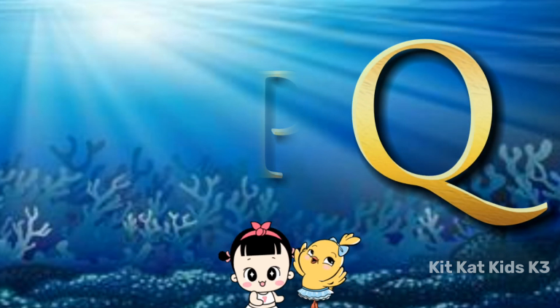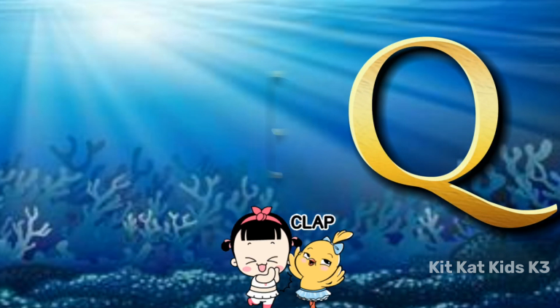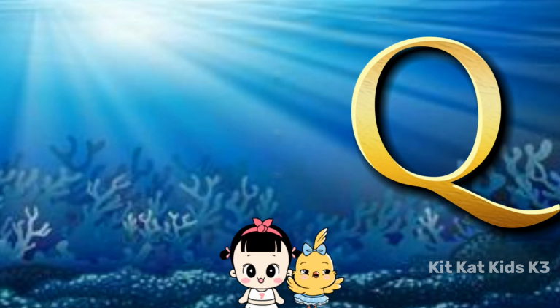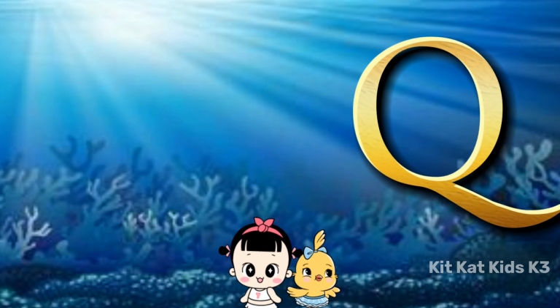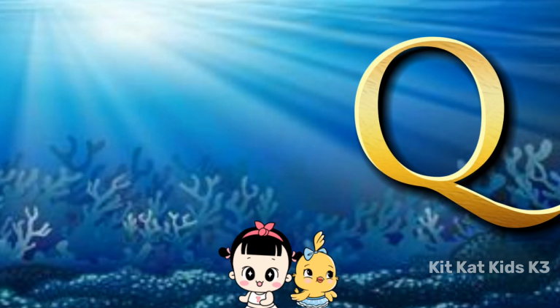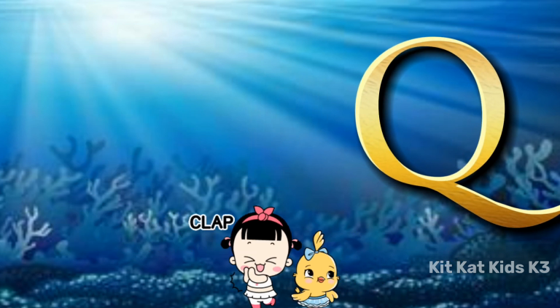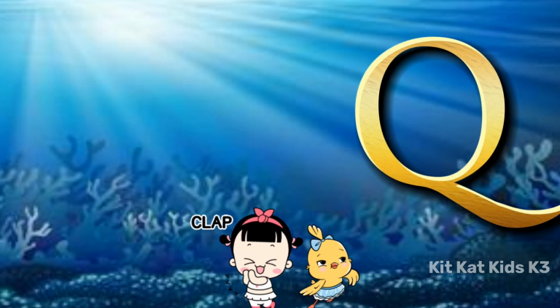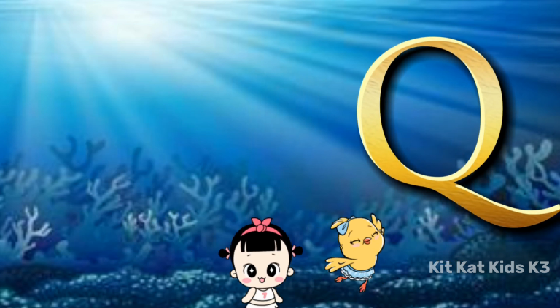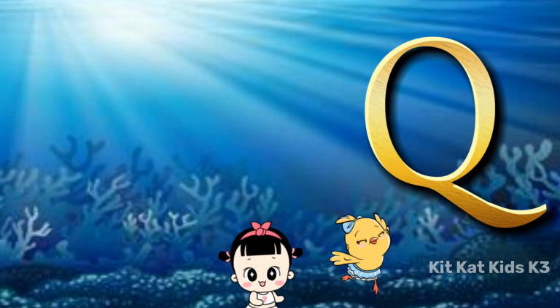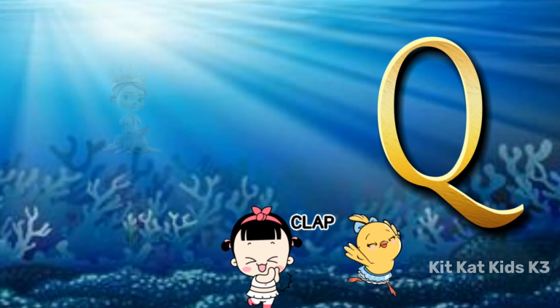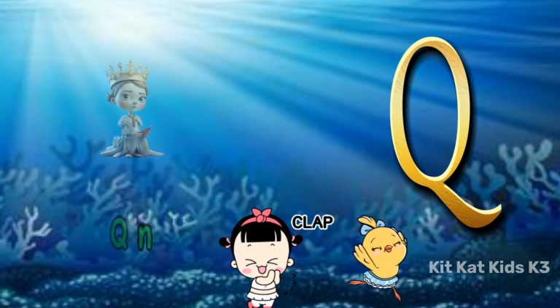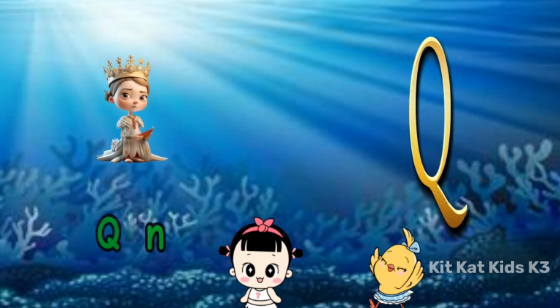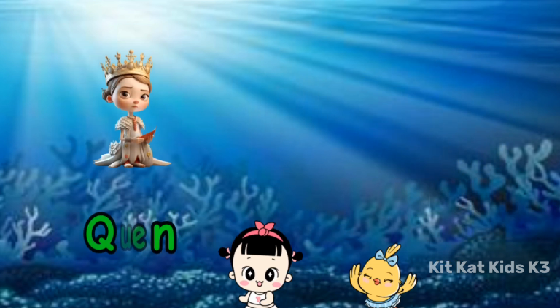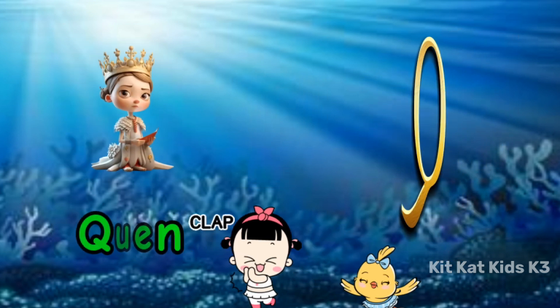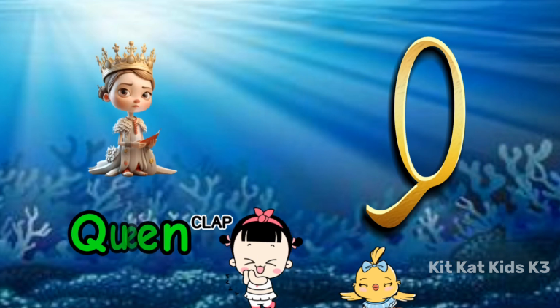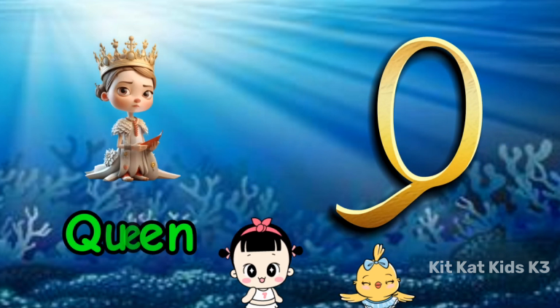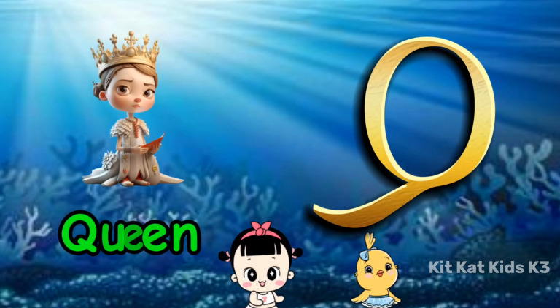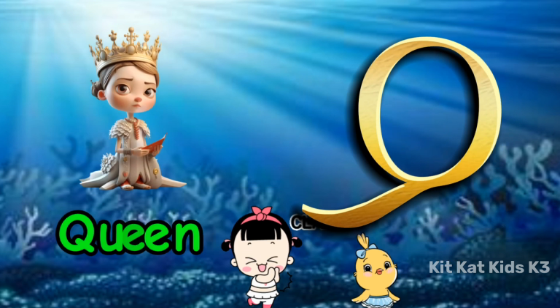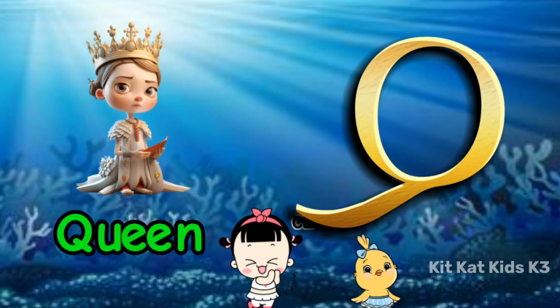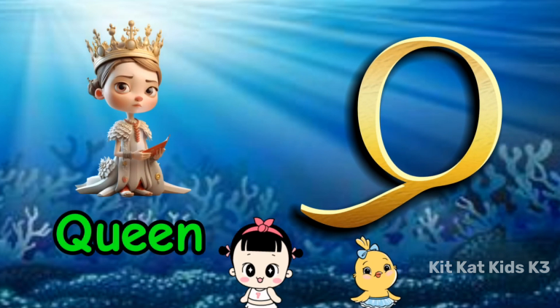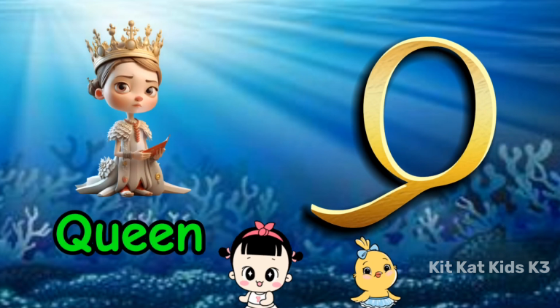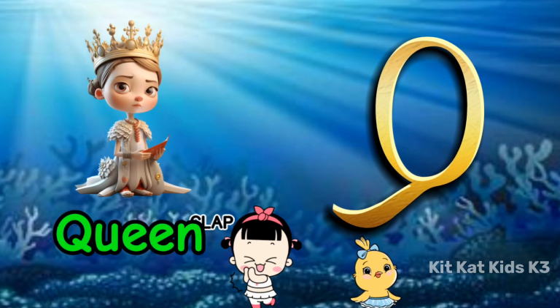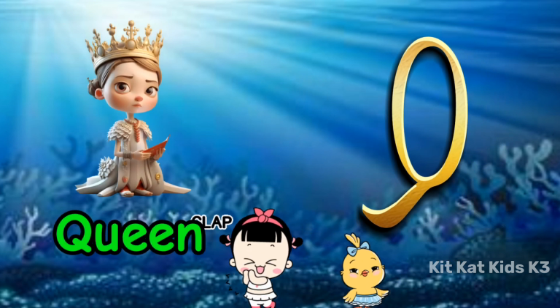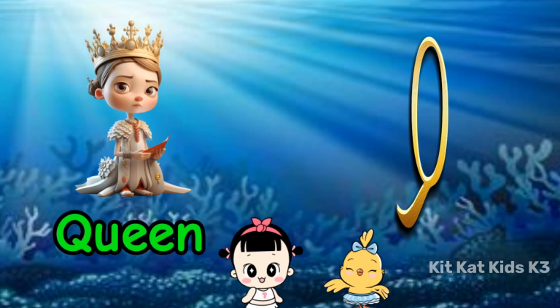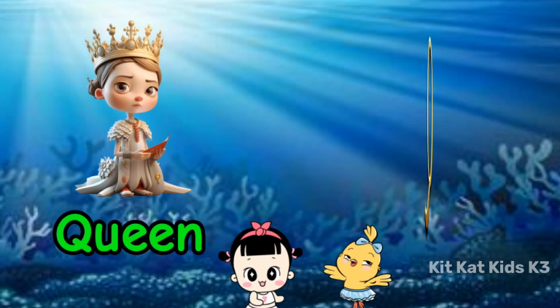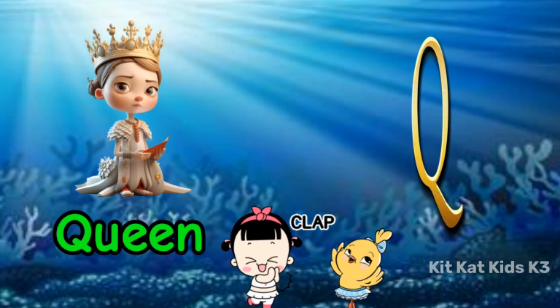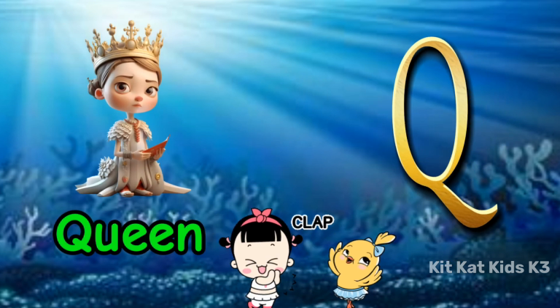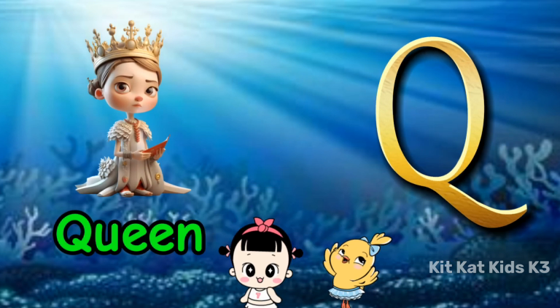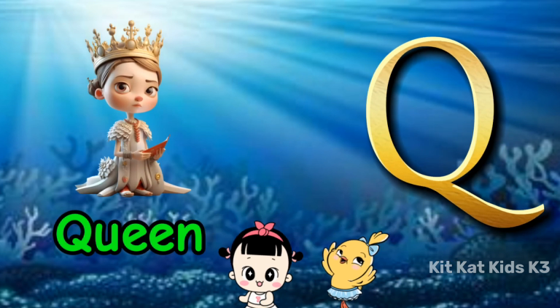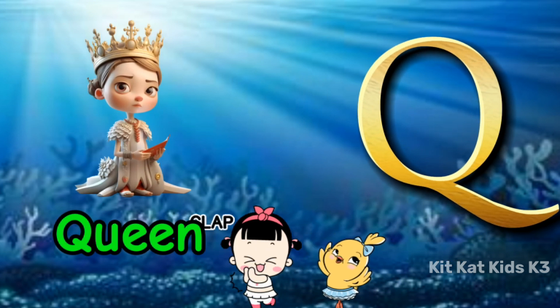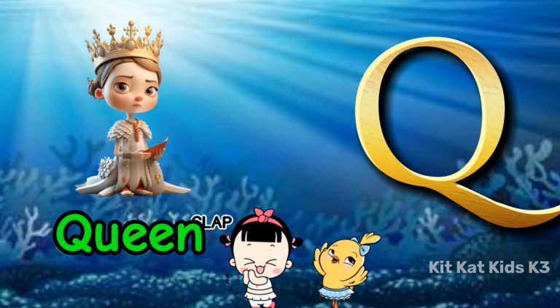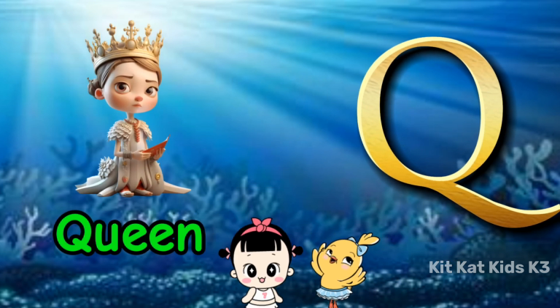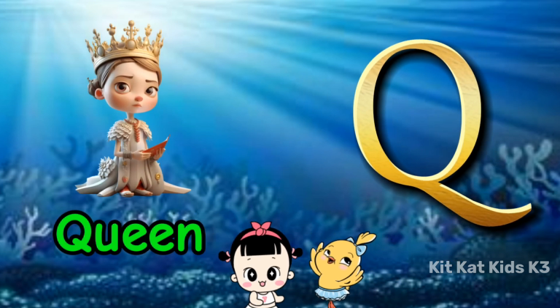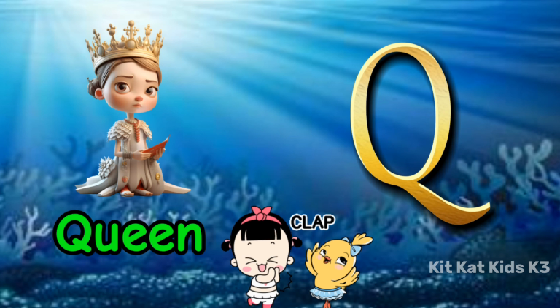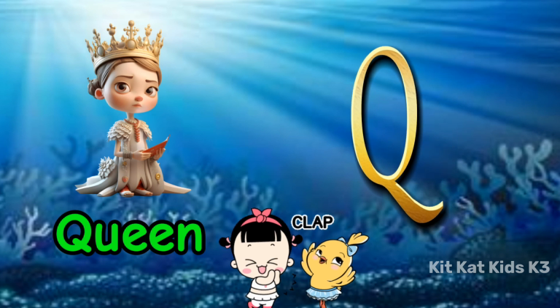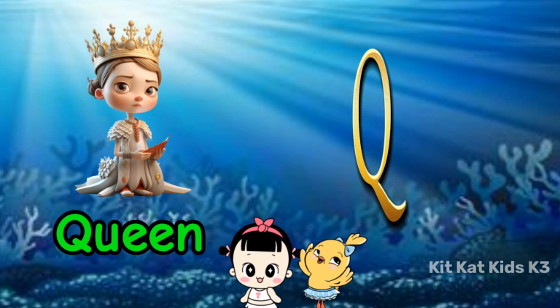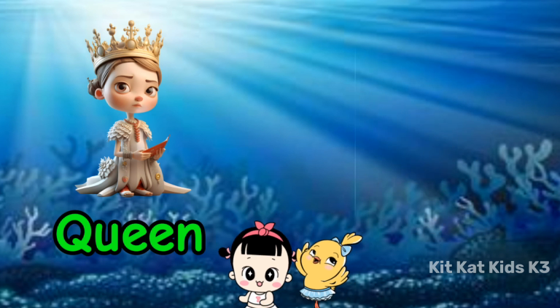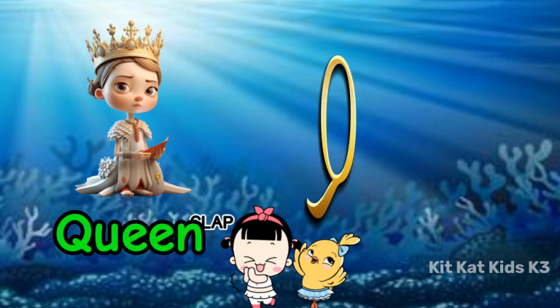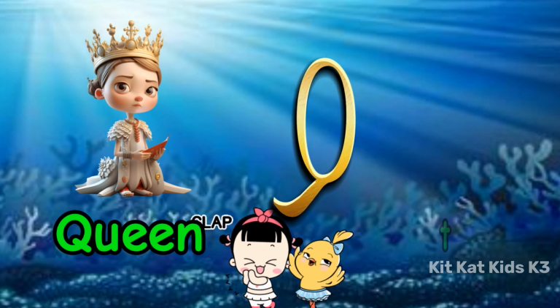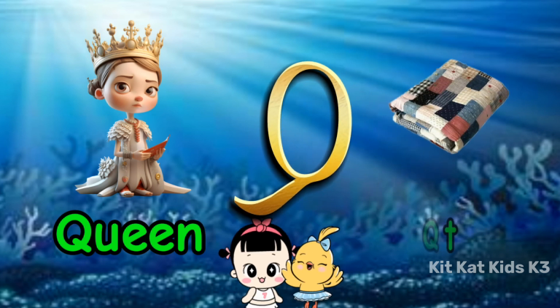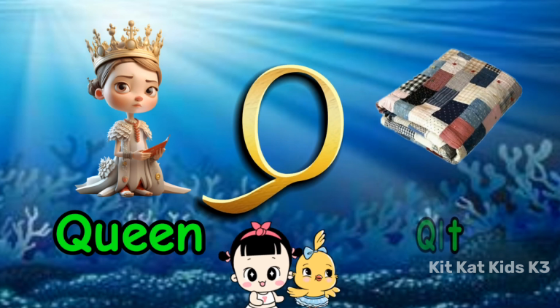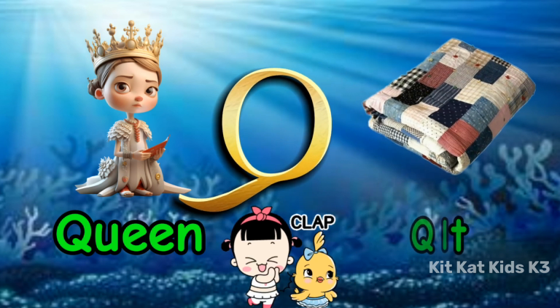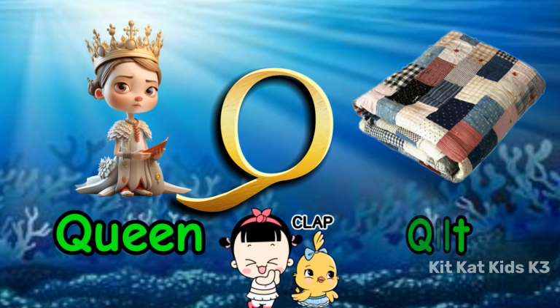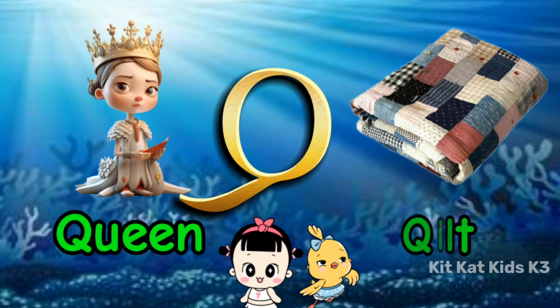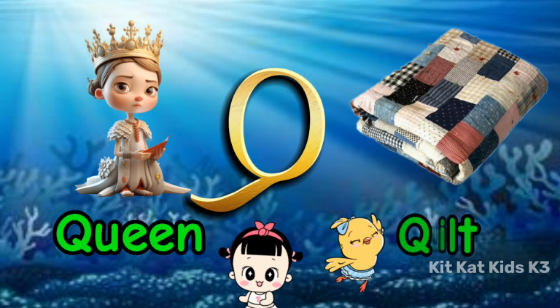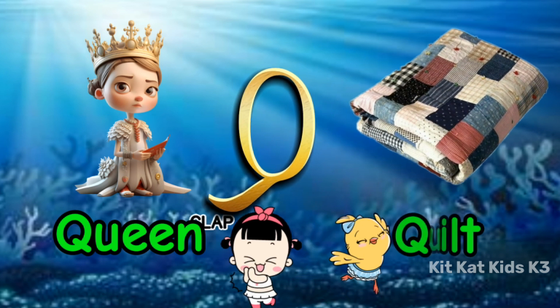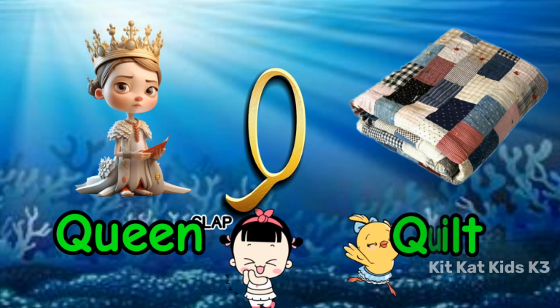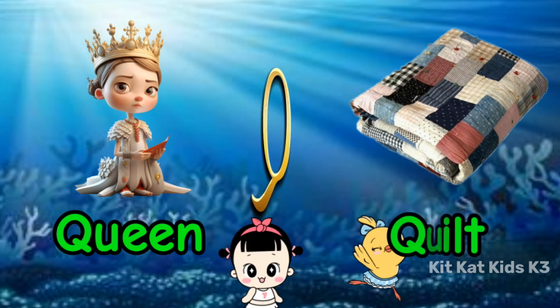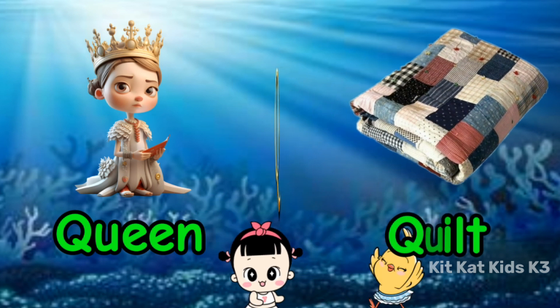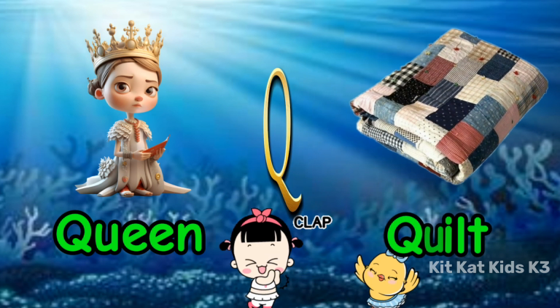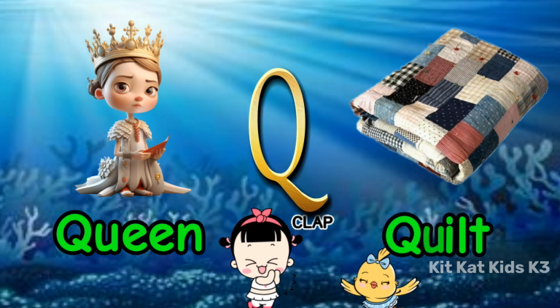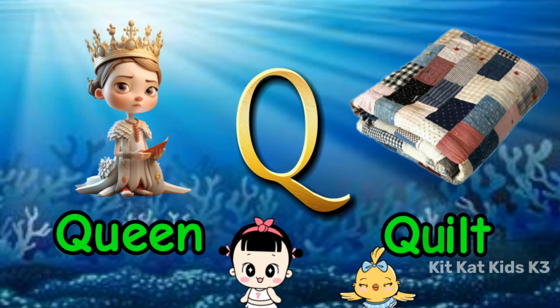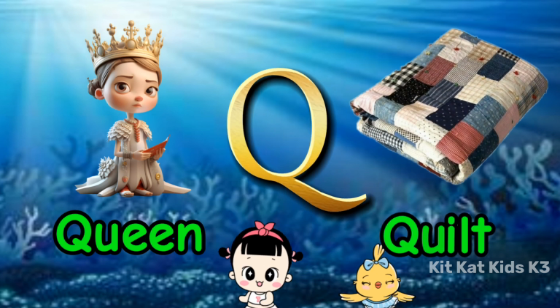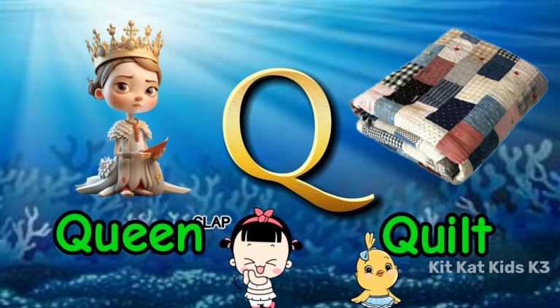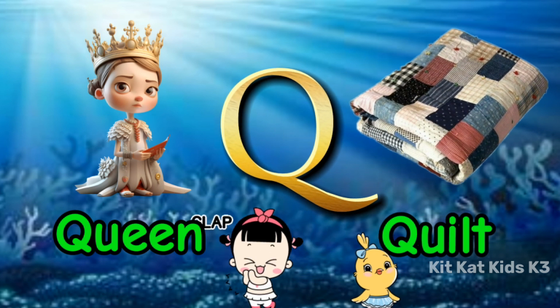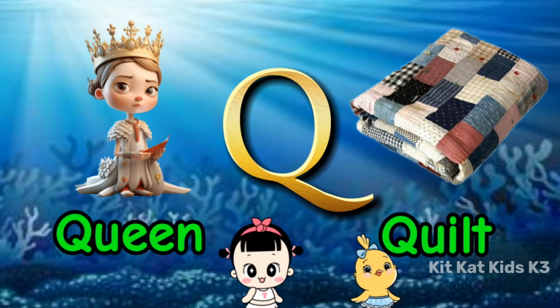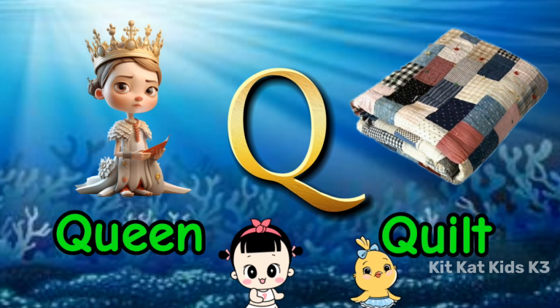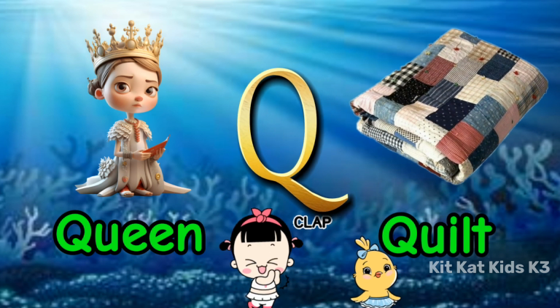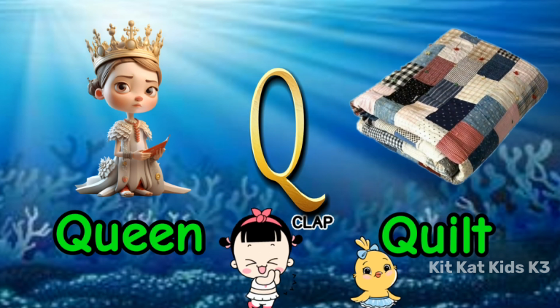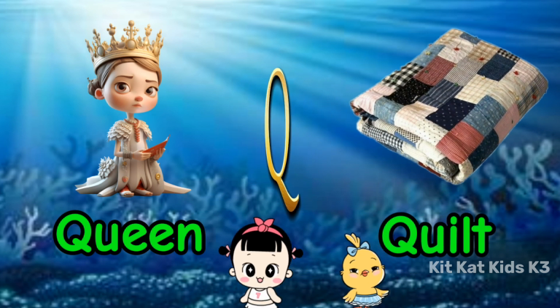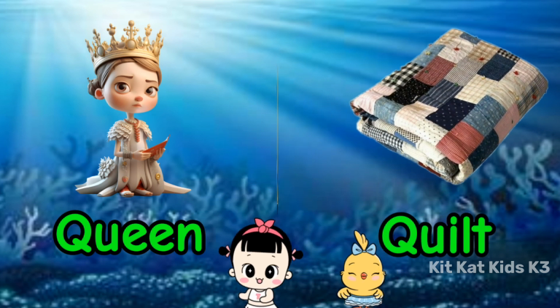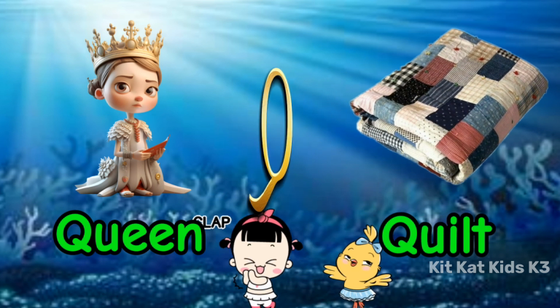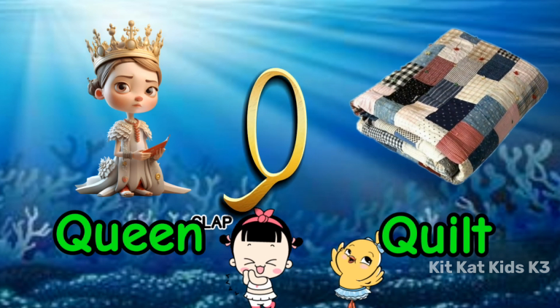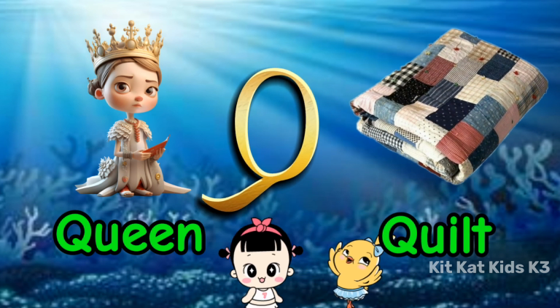Q is for queen, with a golden crown. Q is for quilt, so warm and brown.